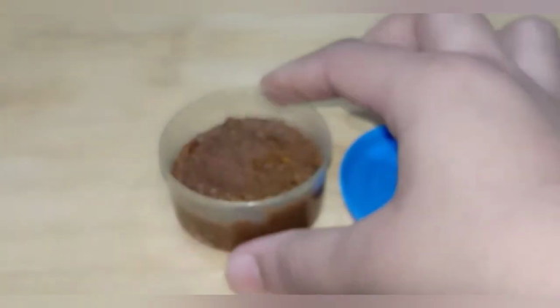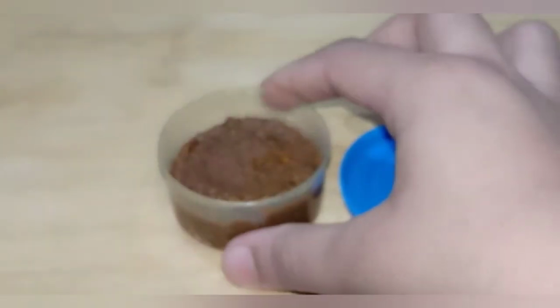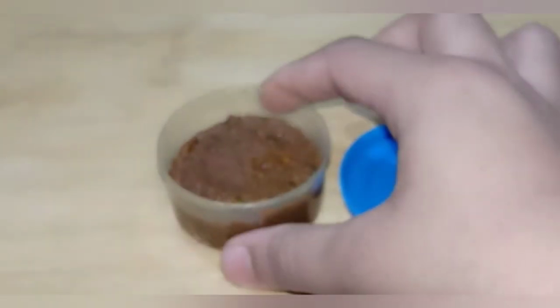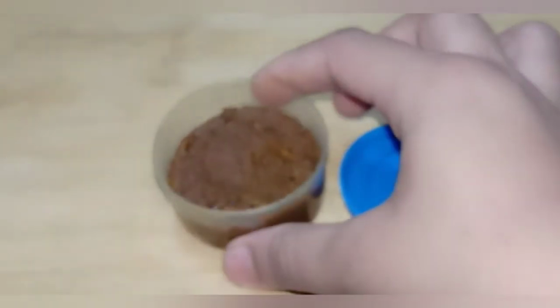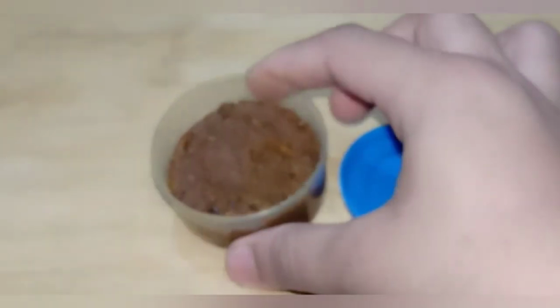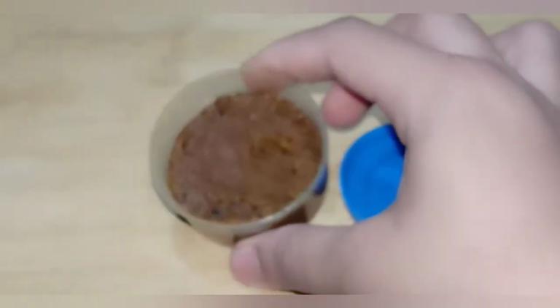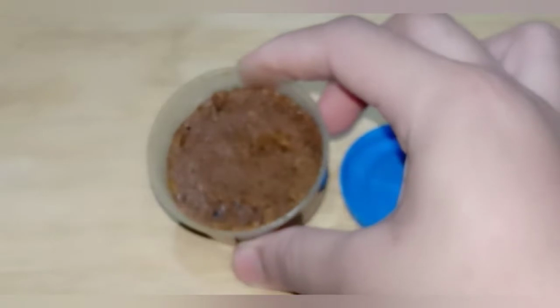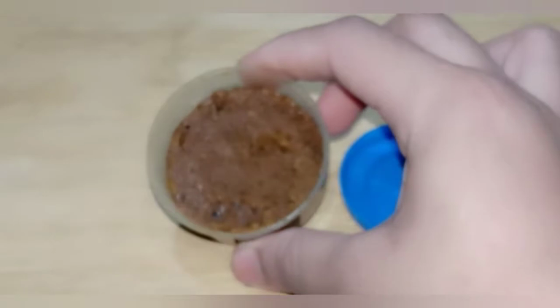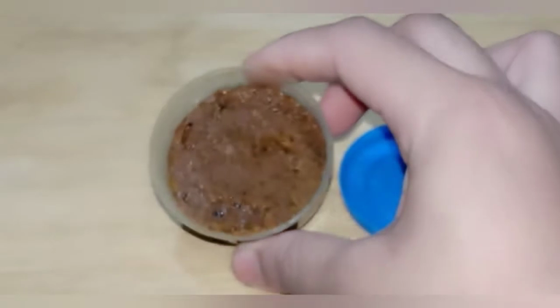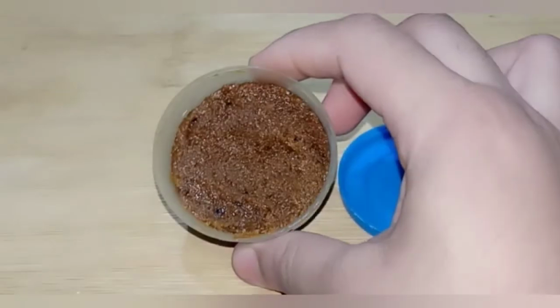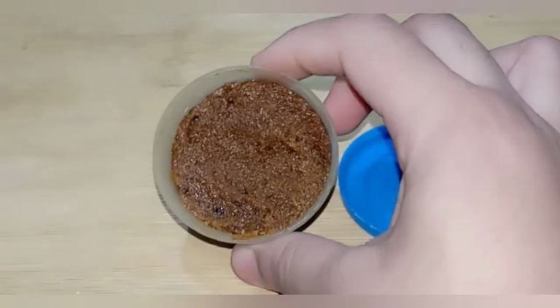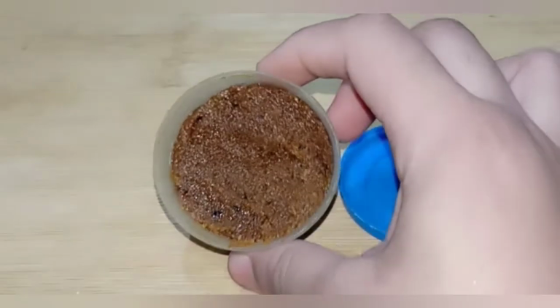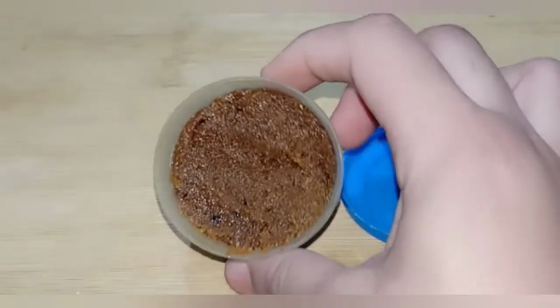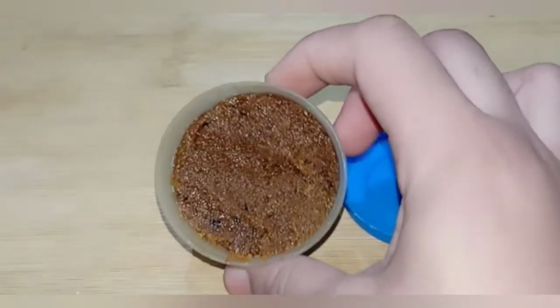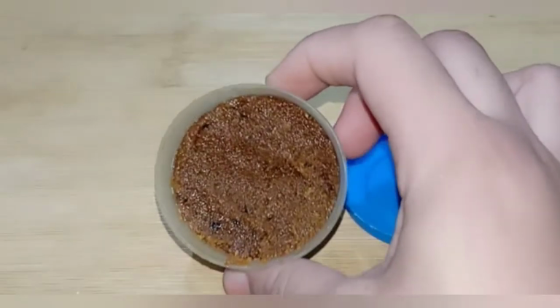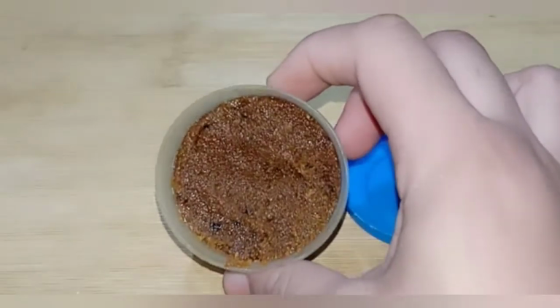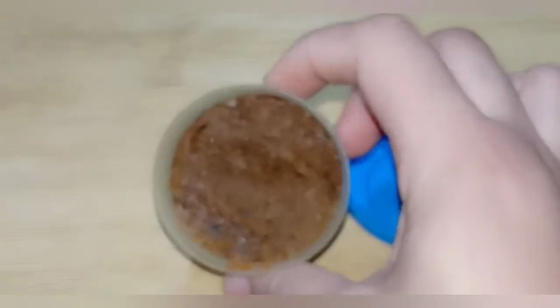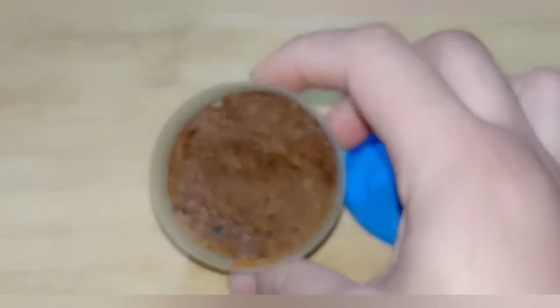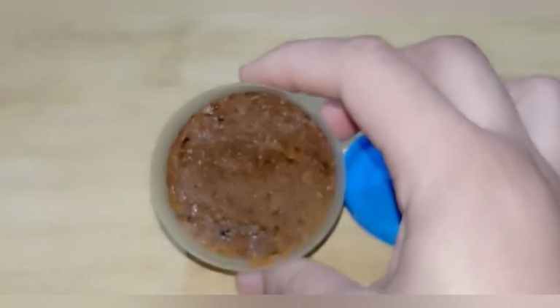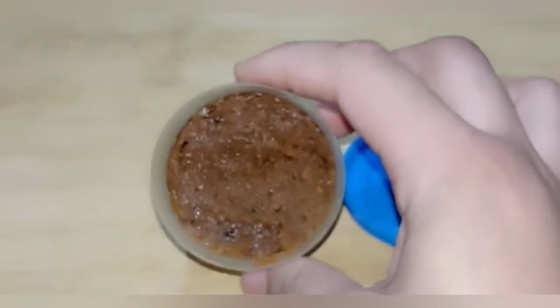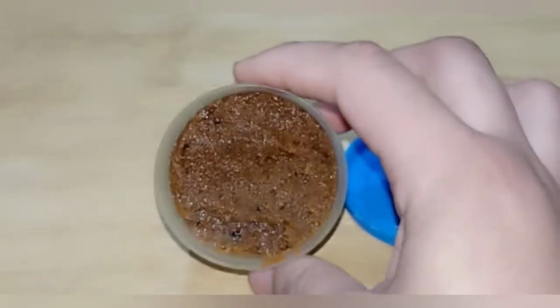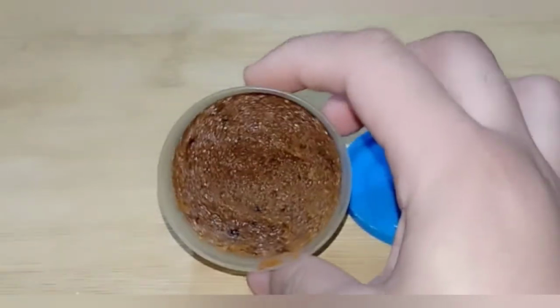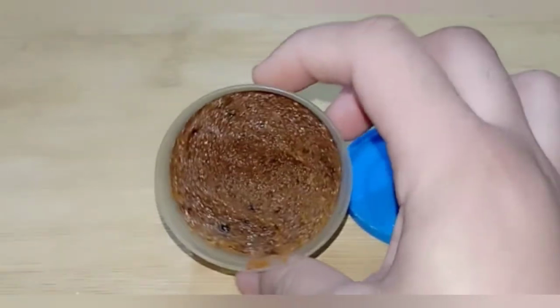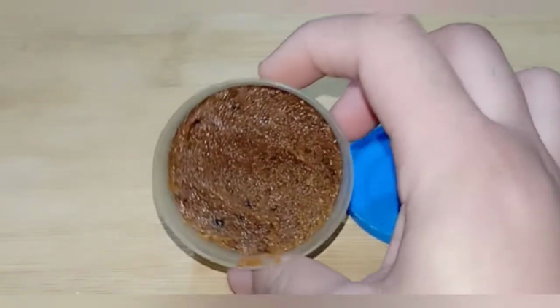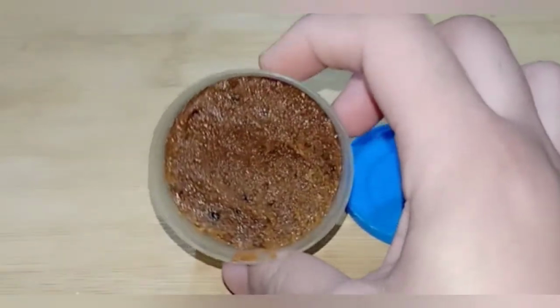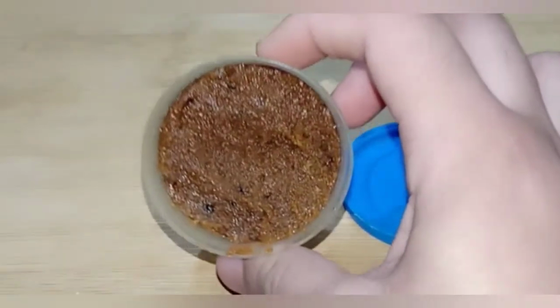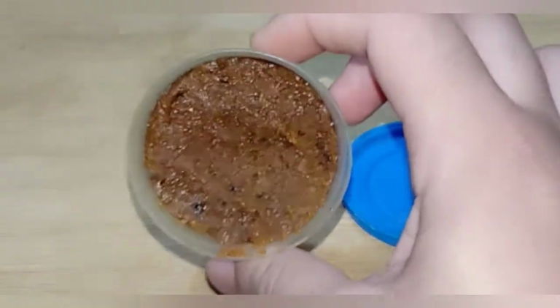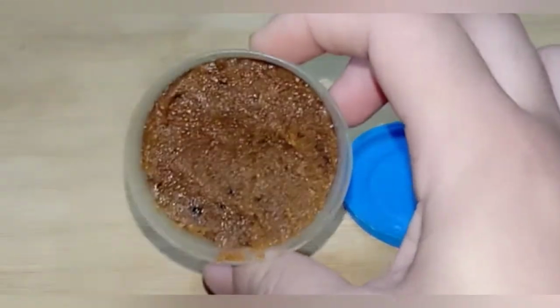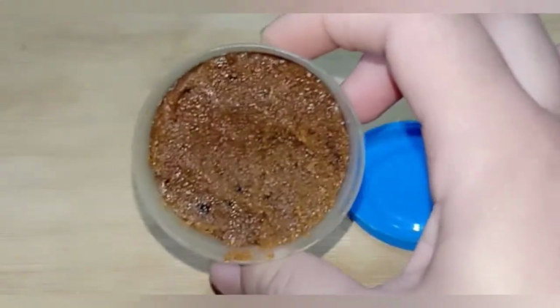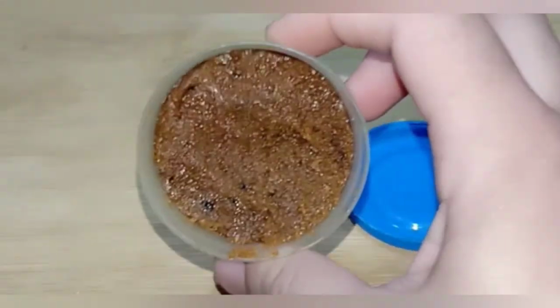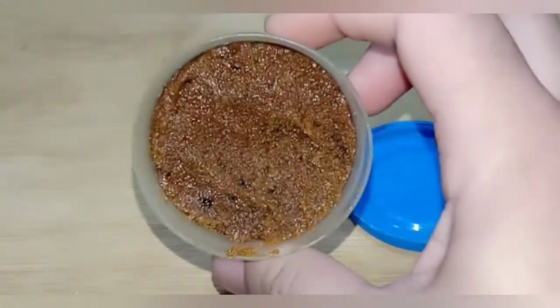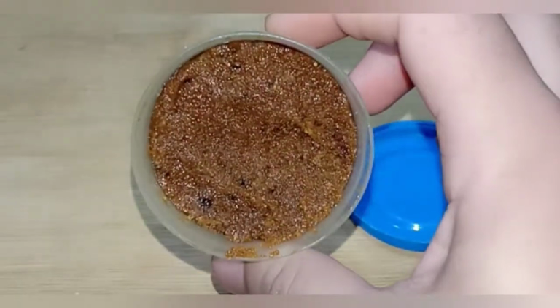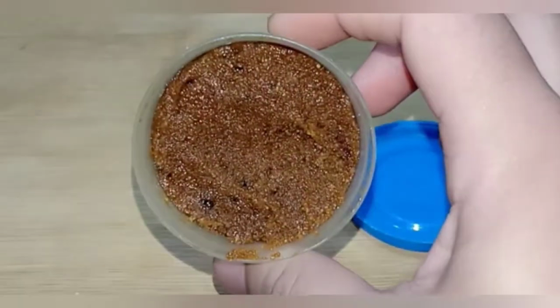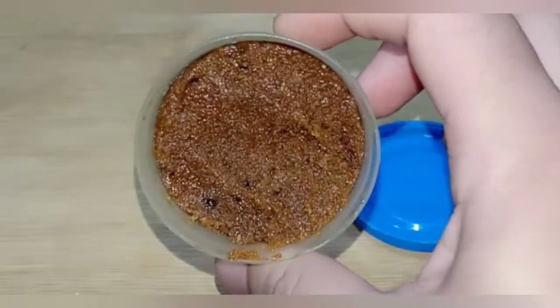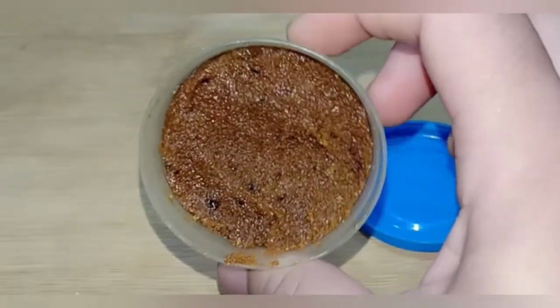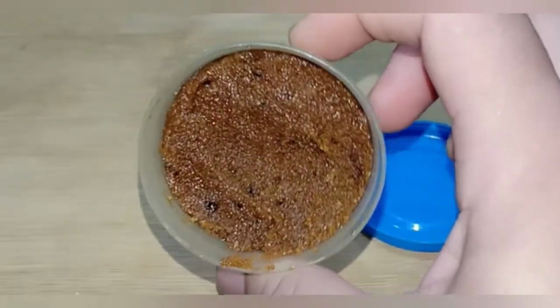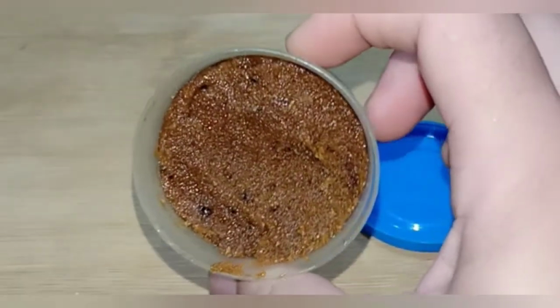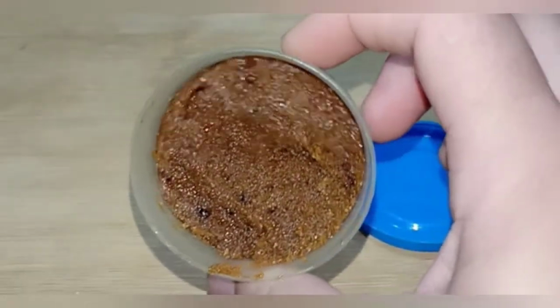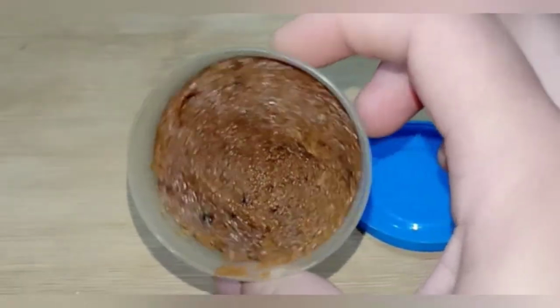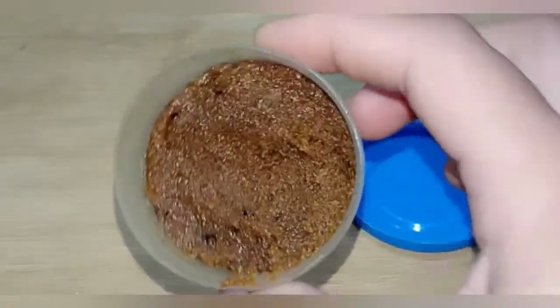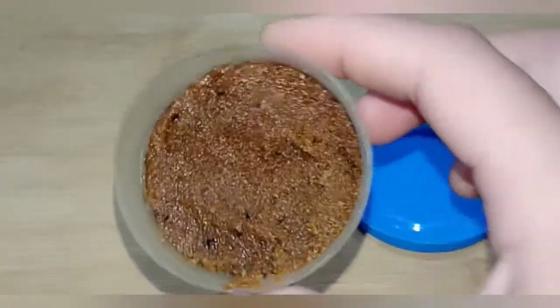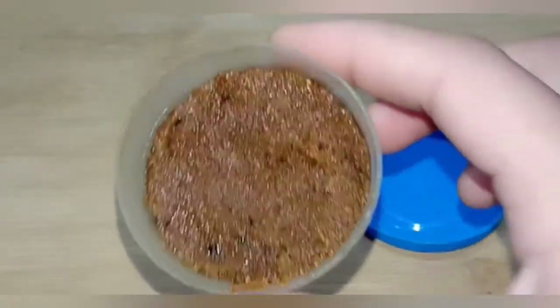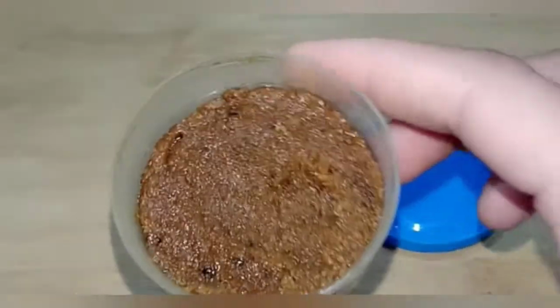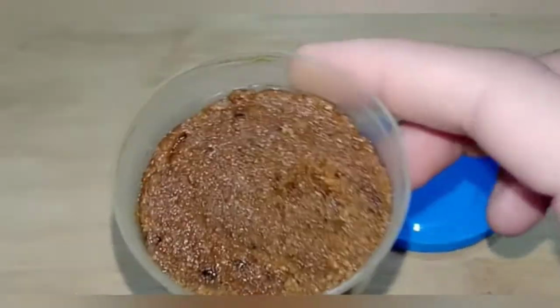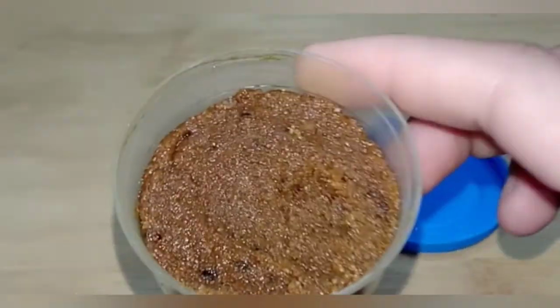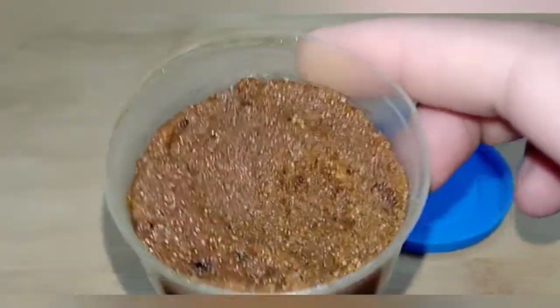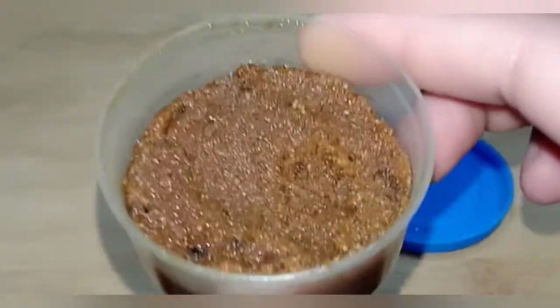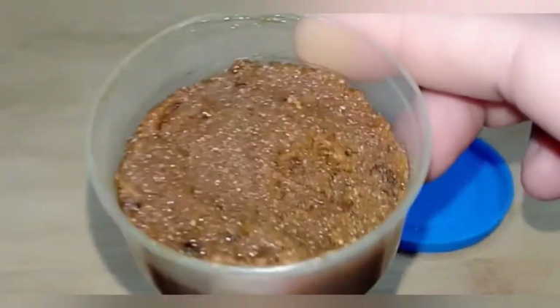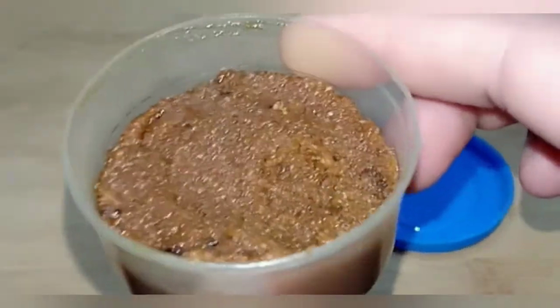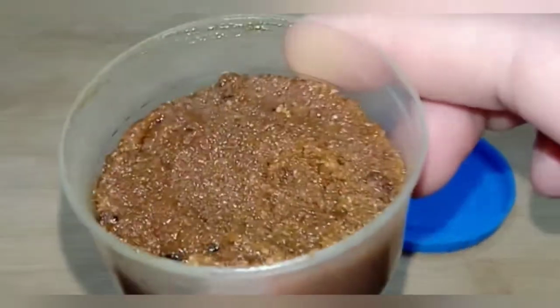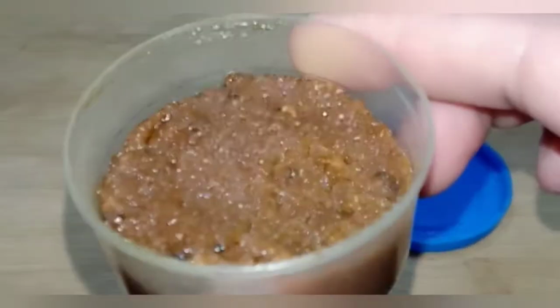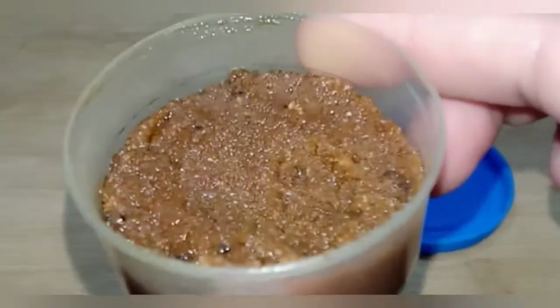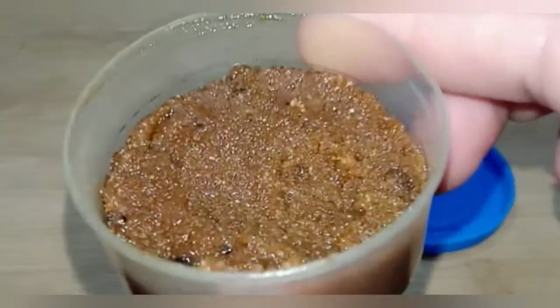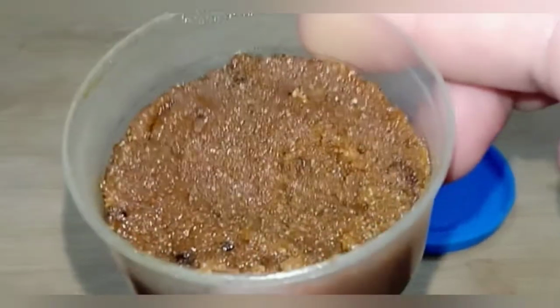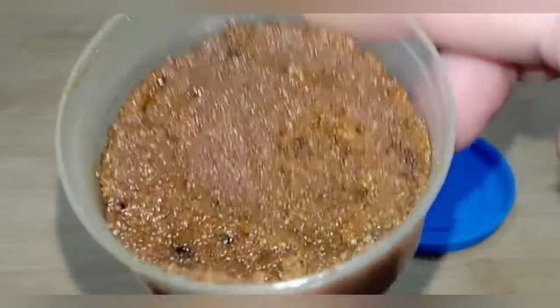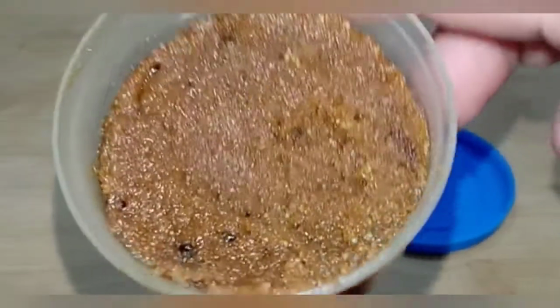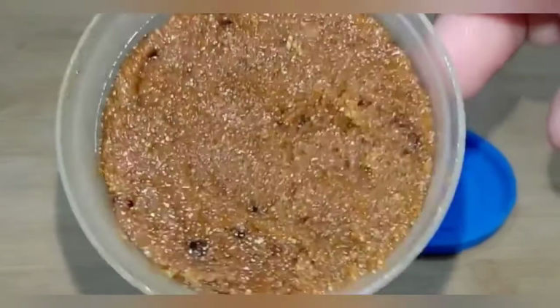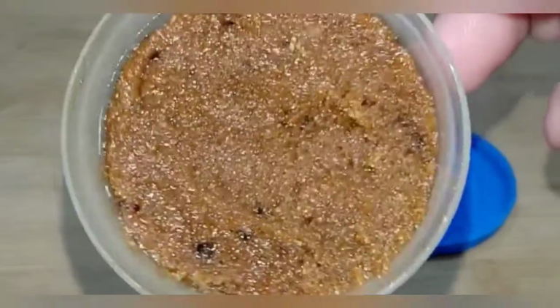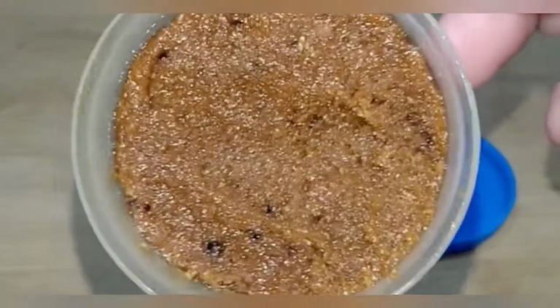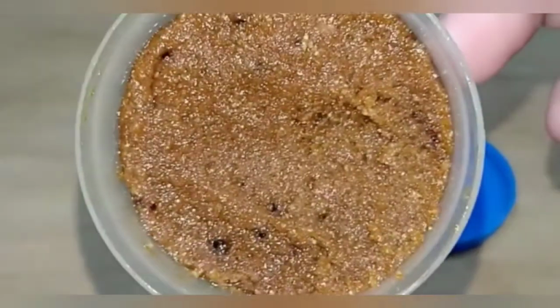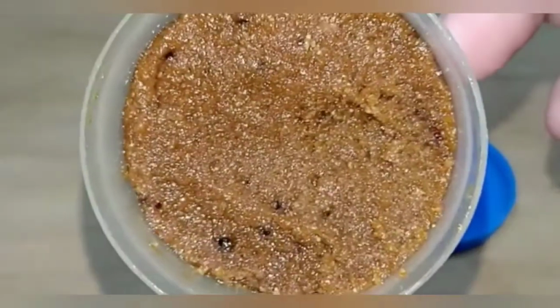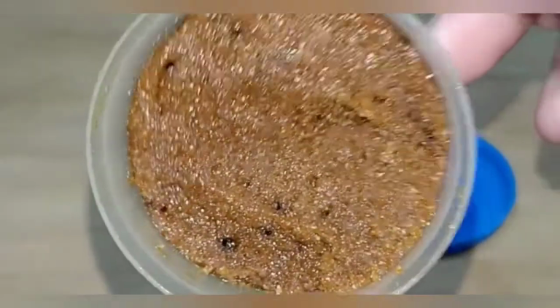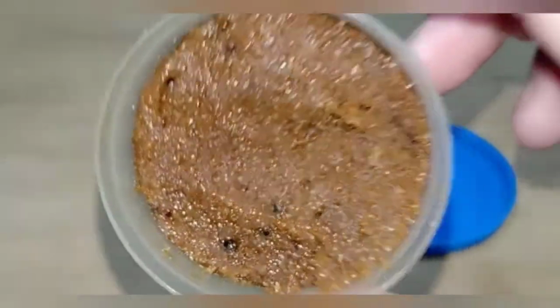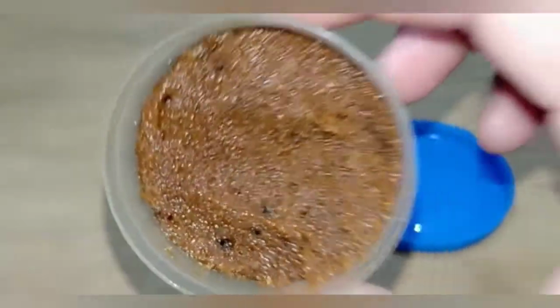I am going to share a very good DIY body scrub, which is going to be better than what's available in the market. It is very easy, very simple and very effective.